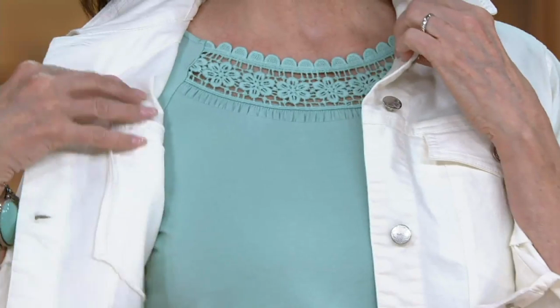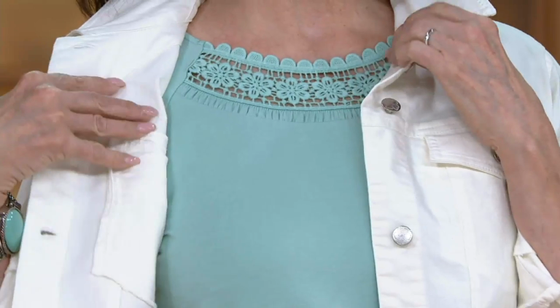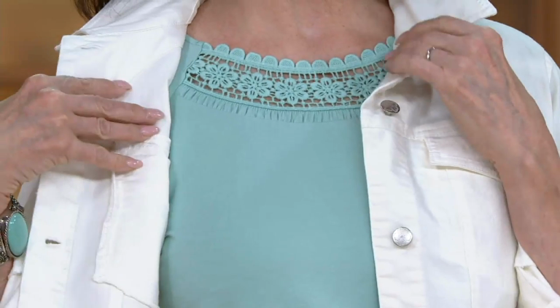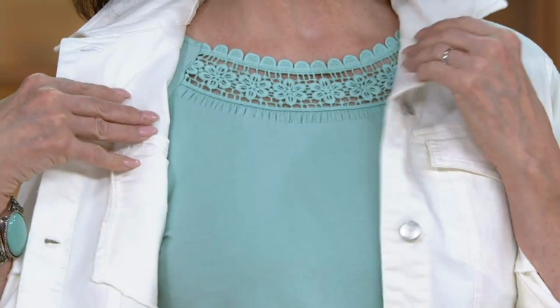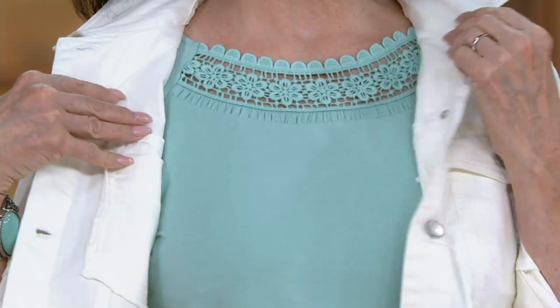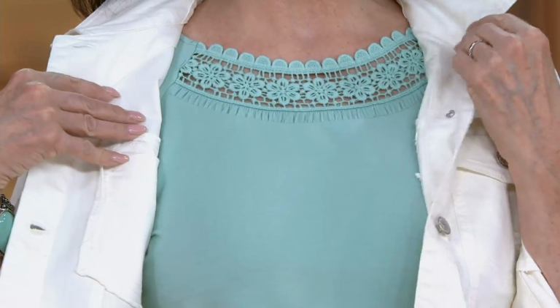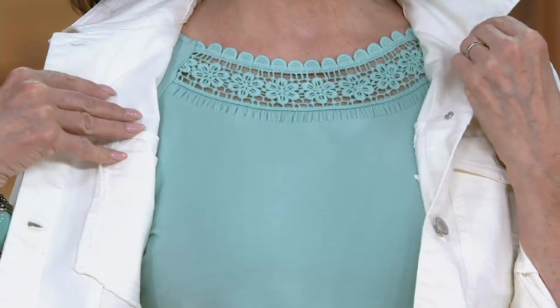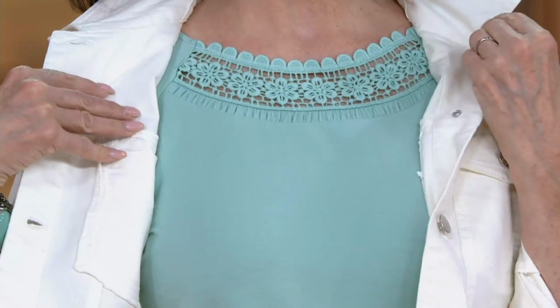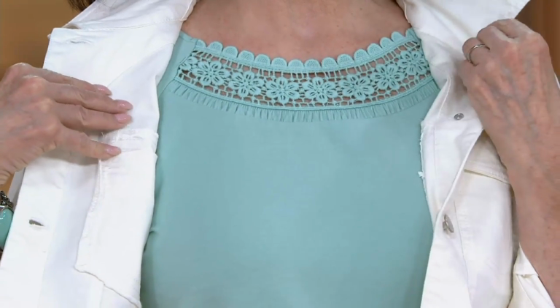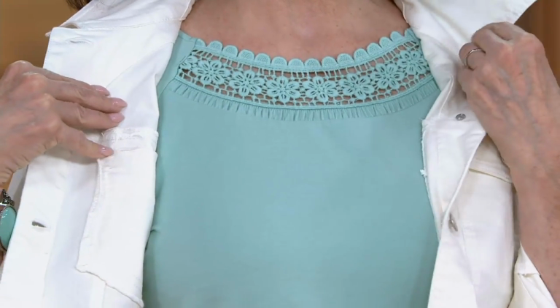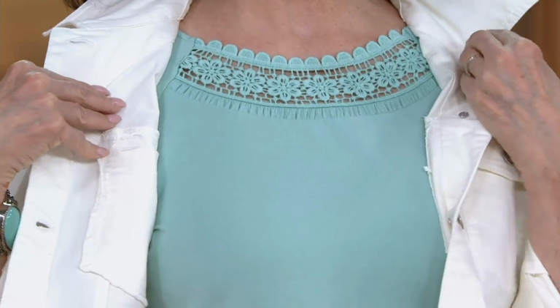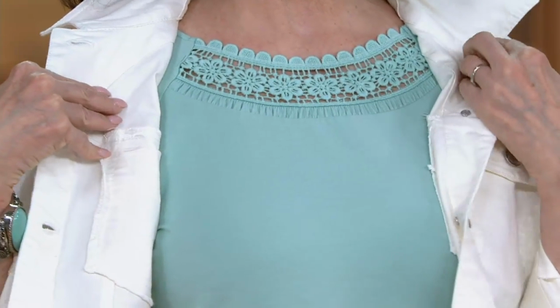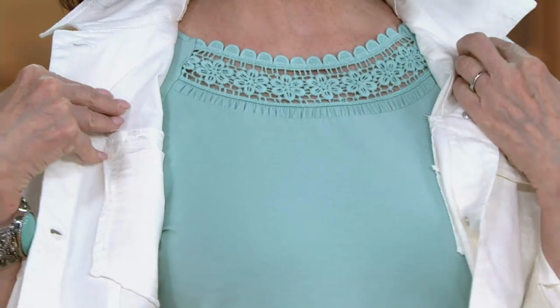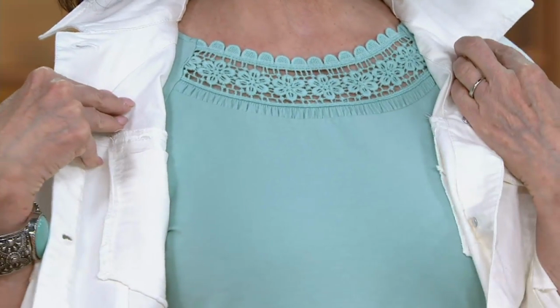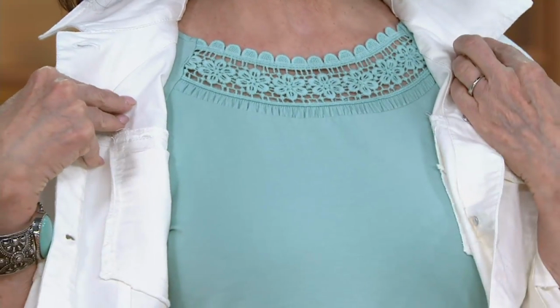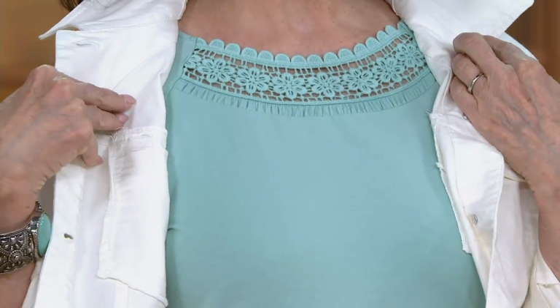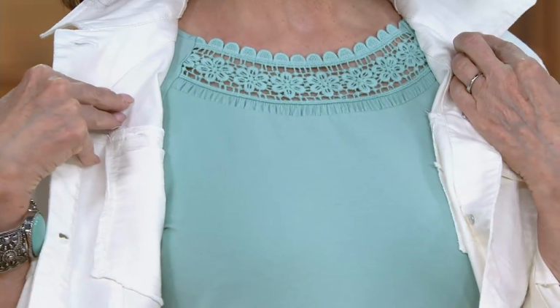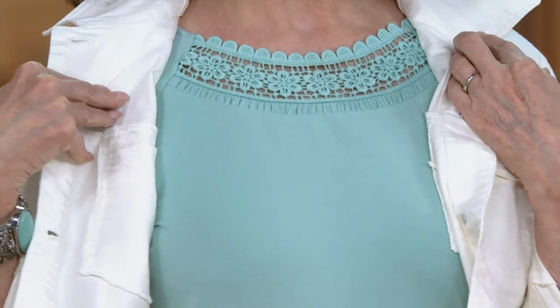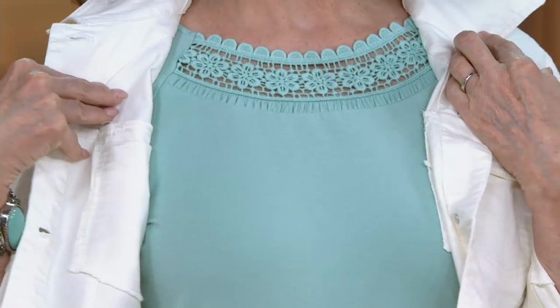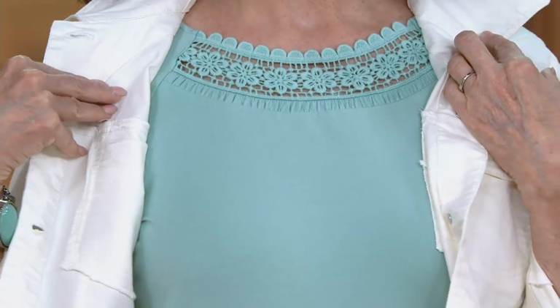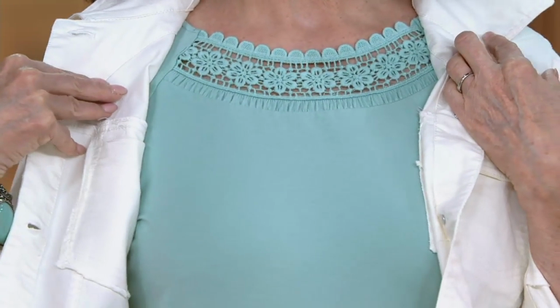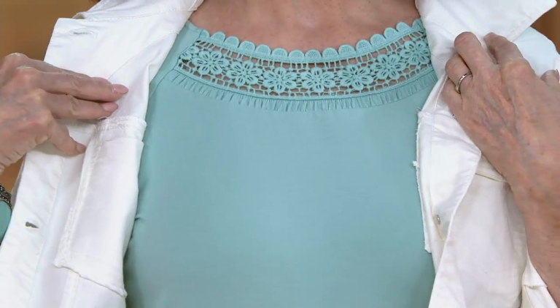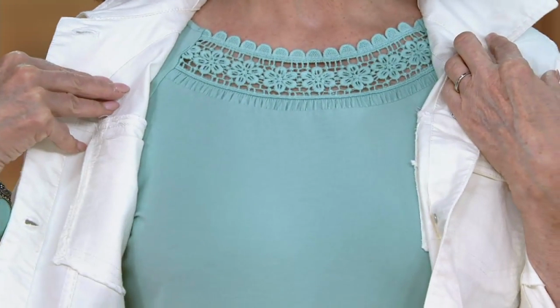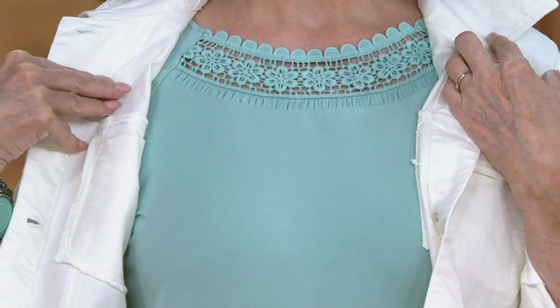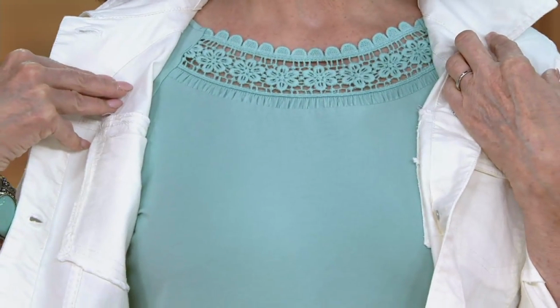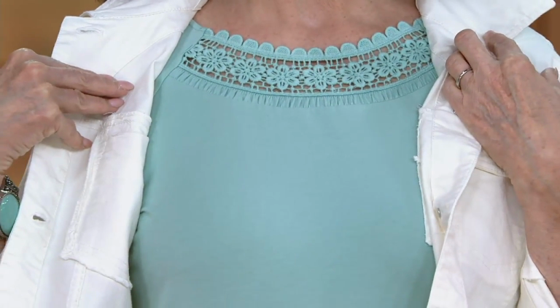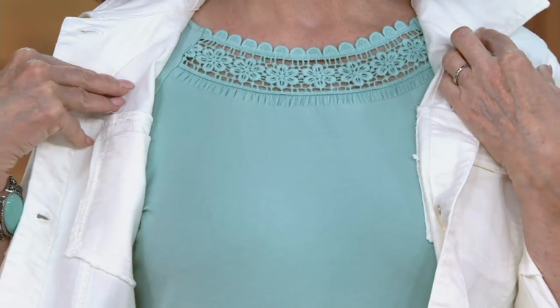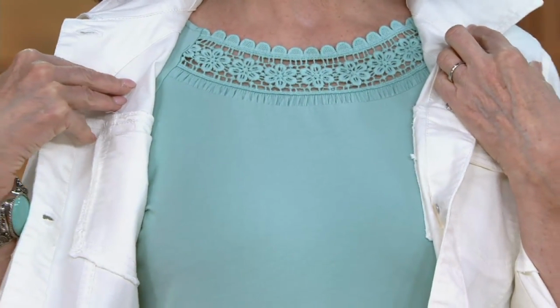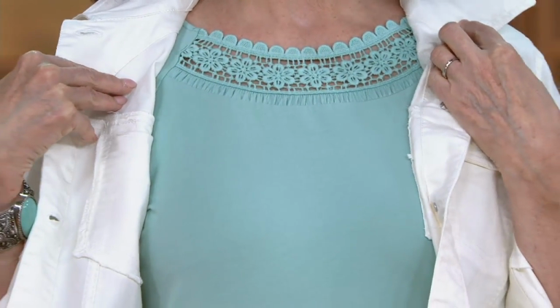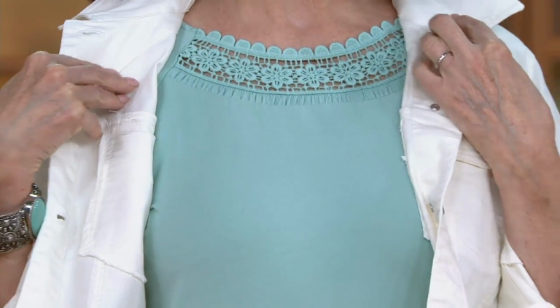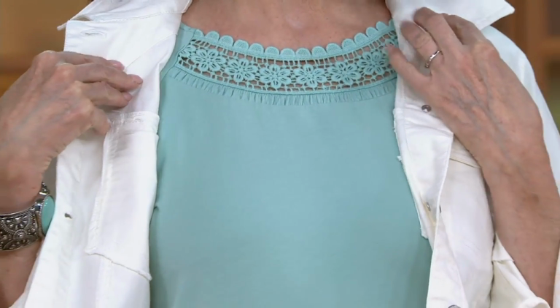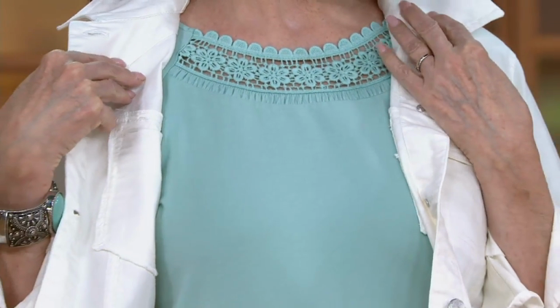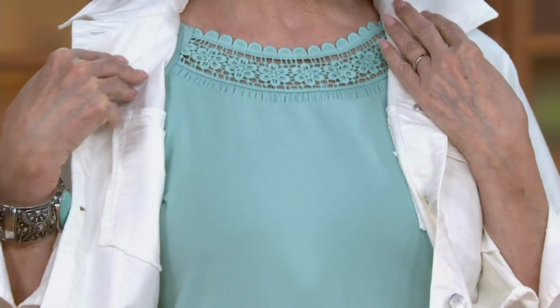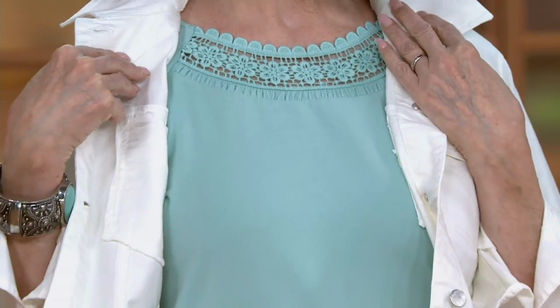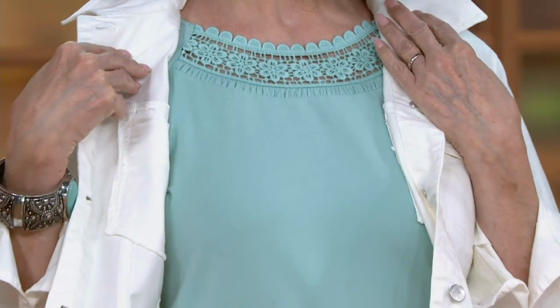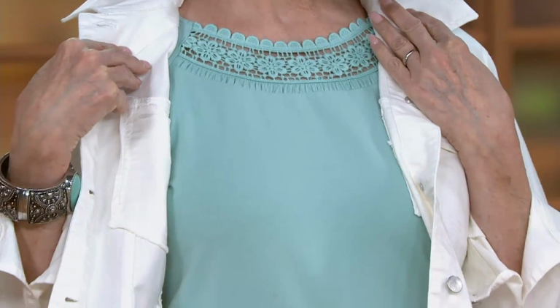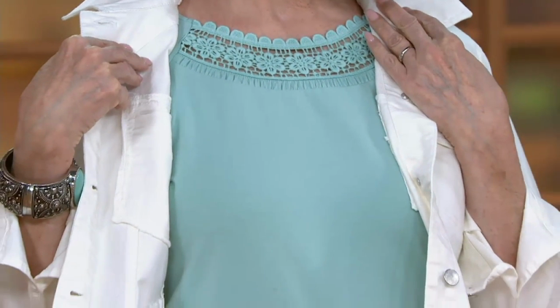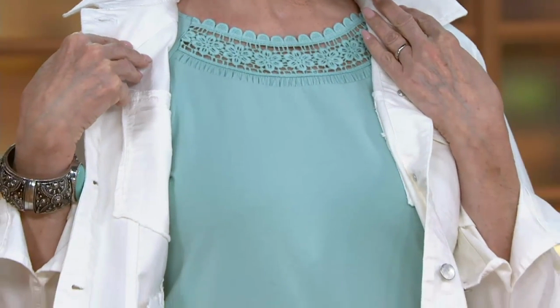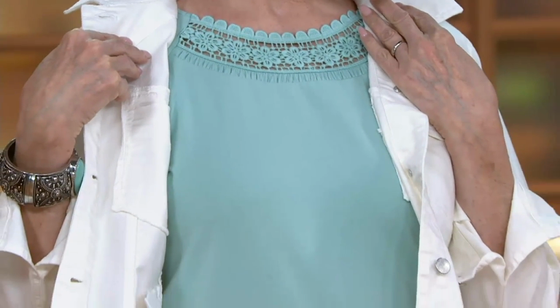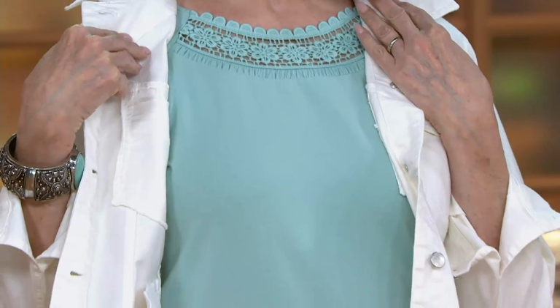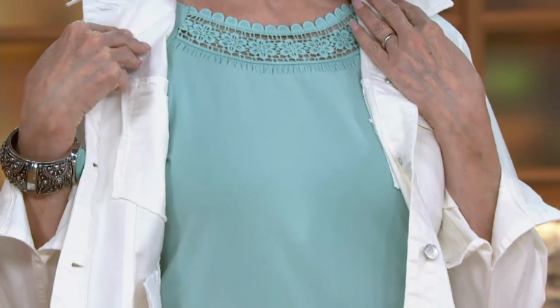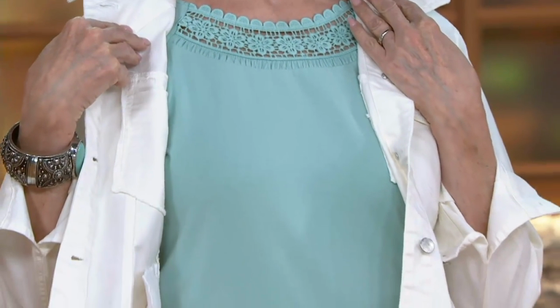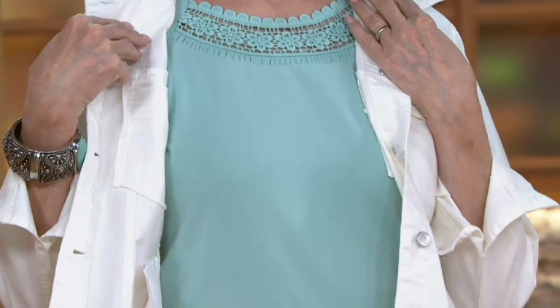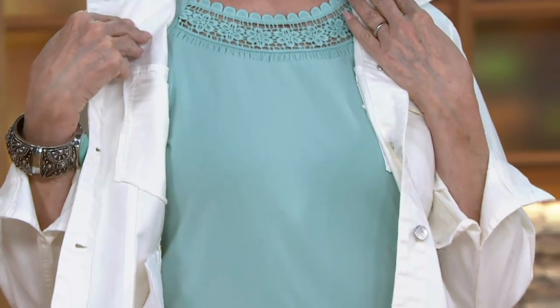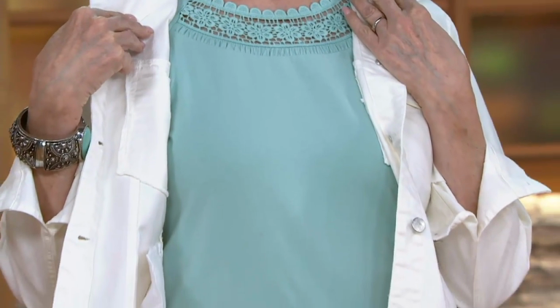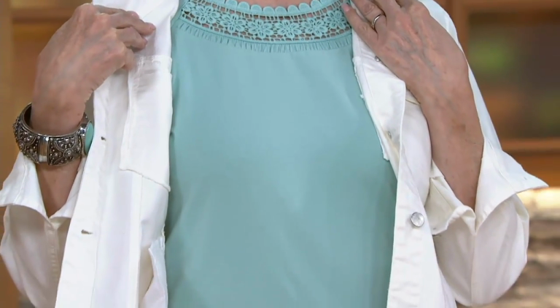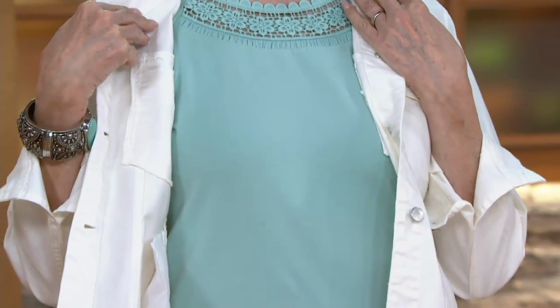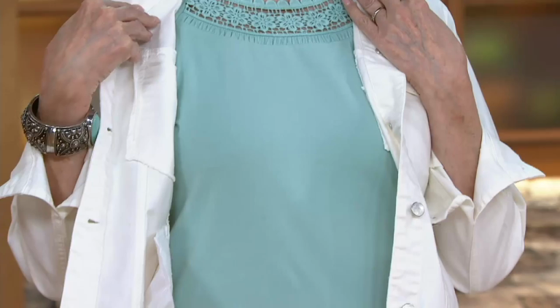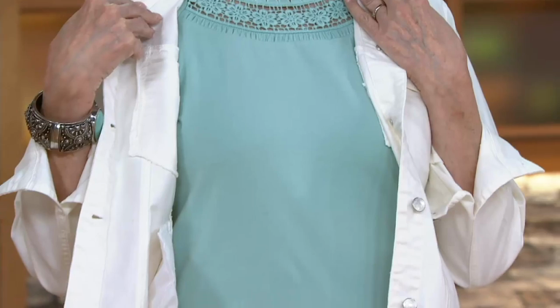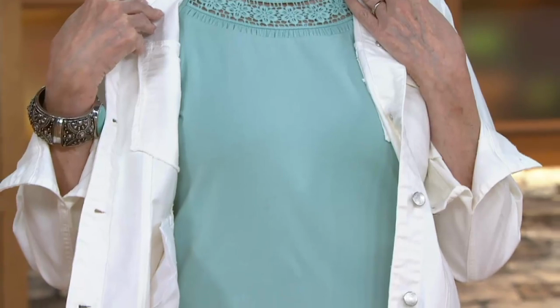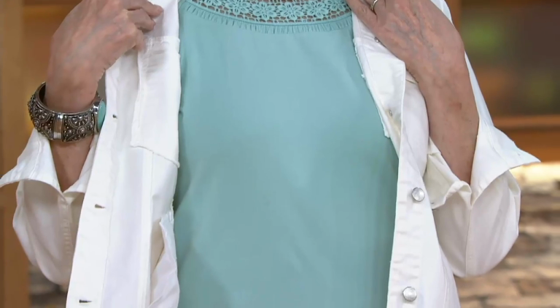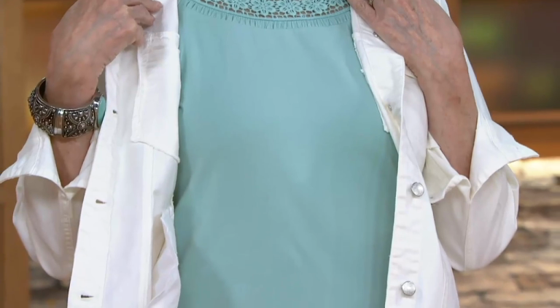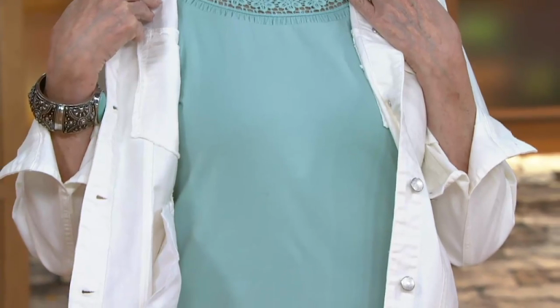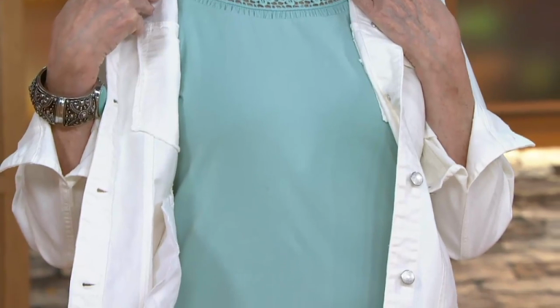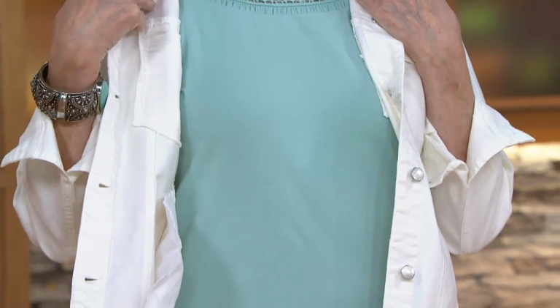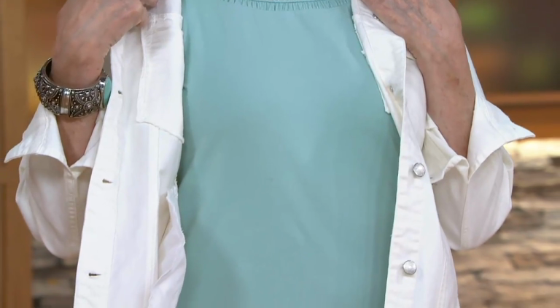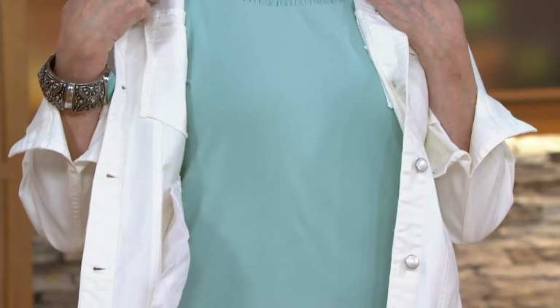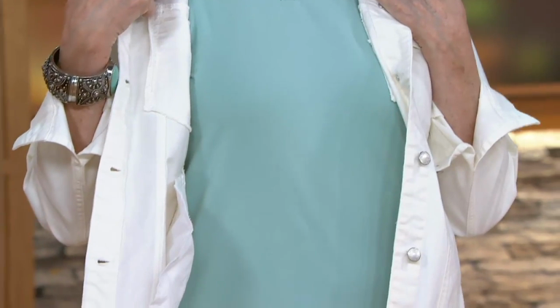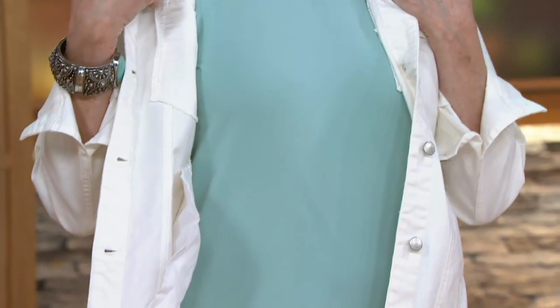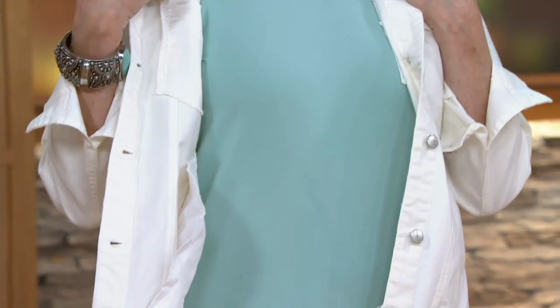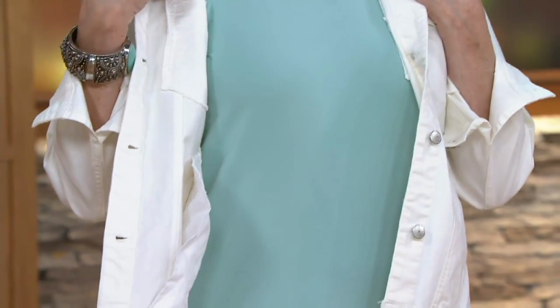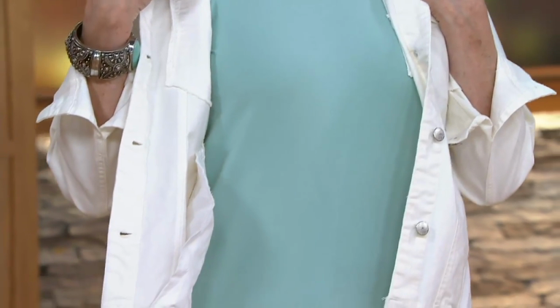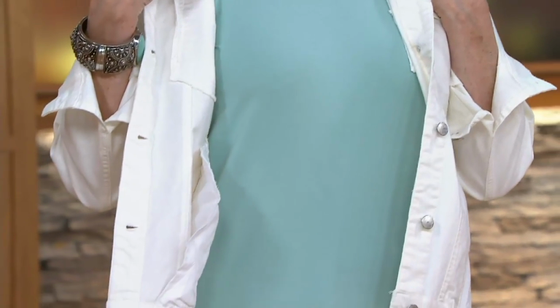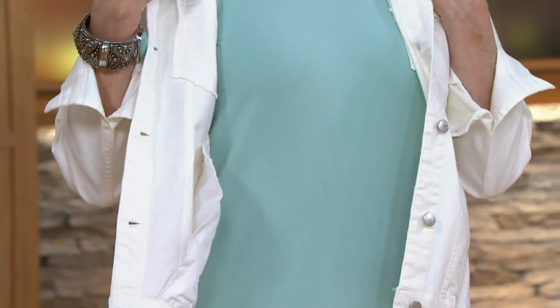Take advantage of the QVC price — it's $33. And take advantage of that new color too: Chambray Blue.